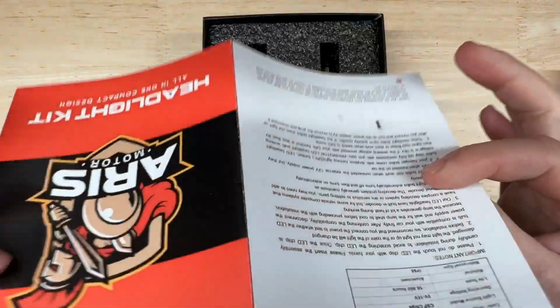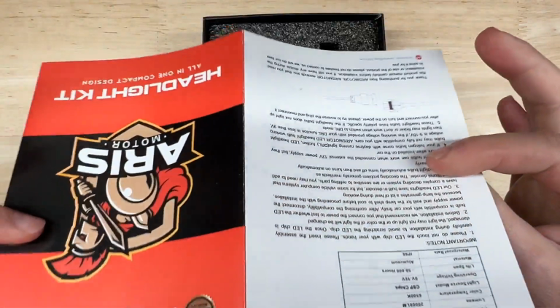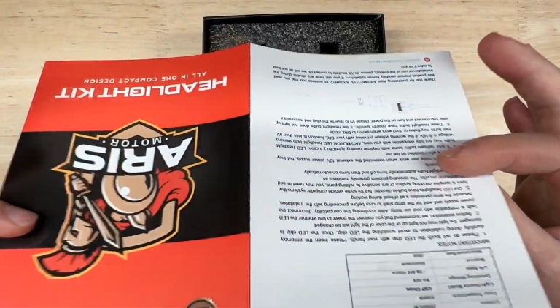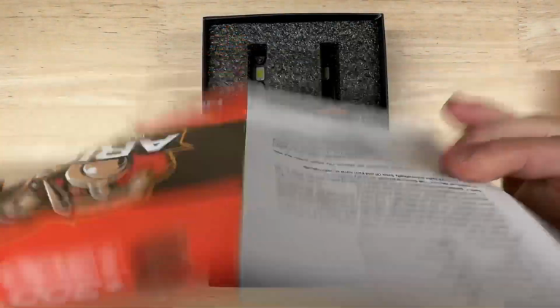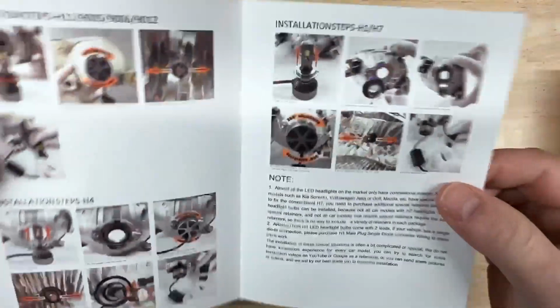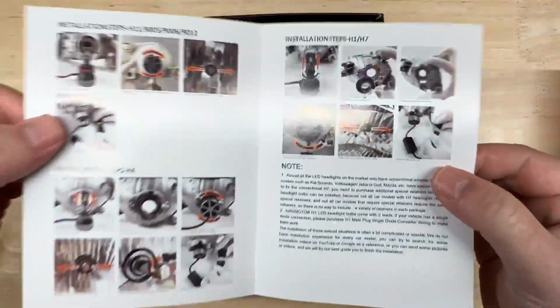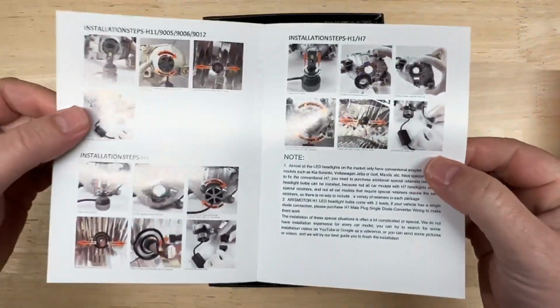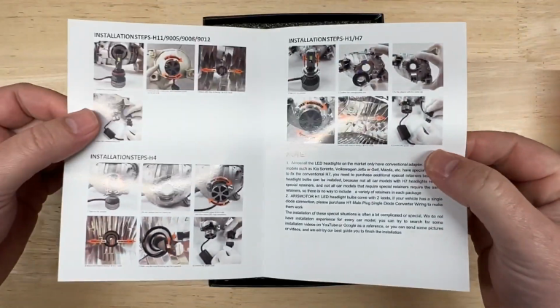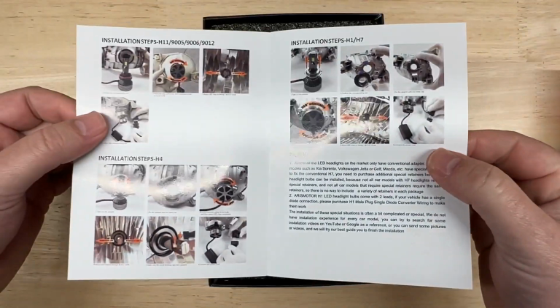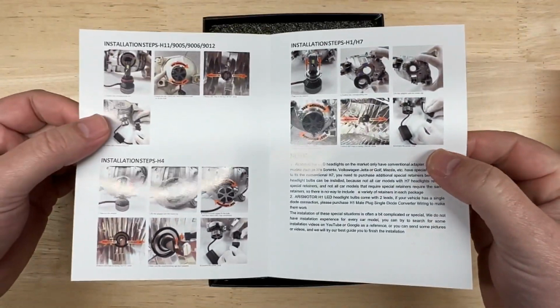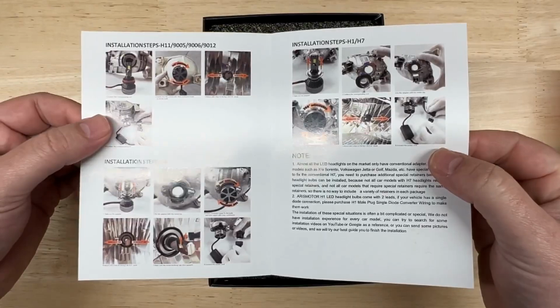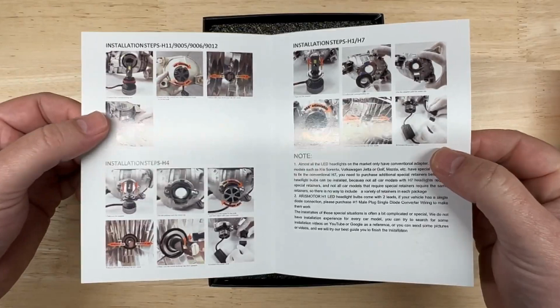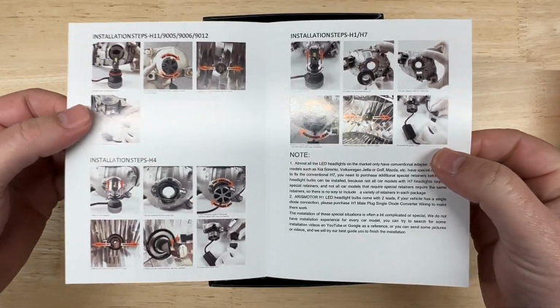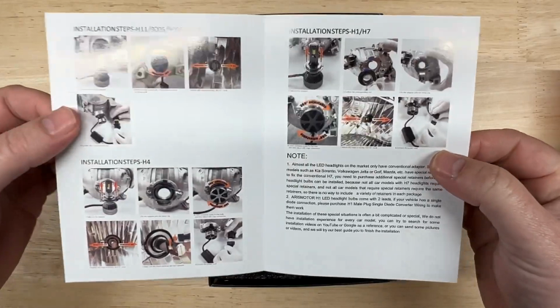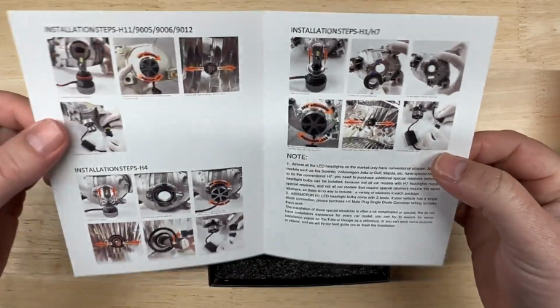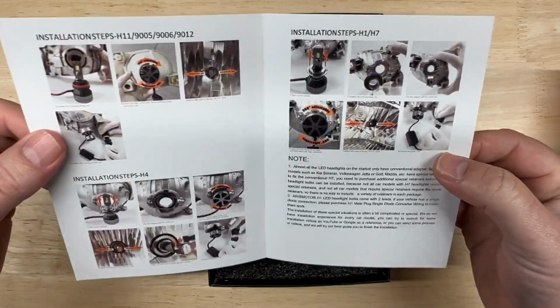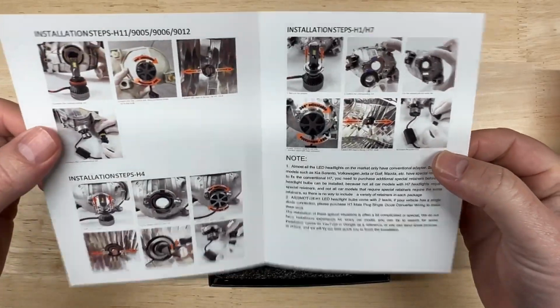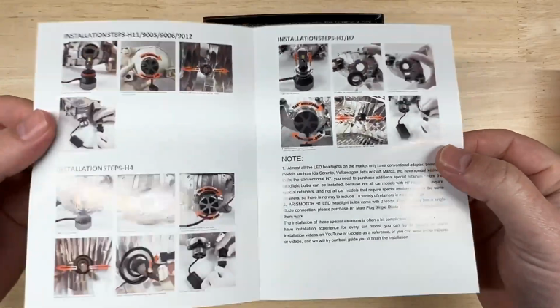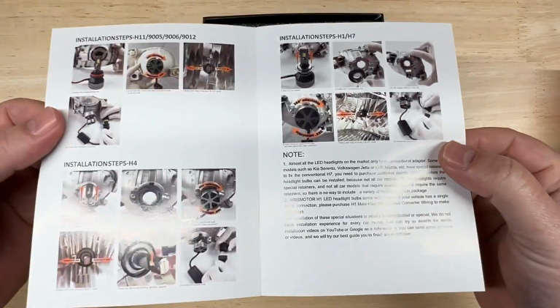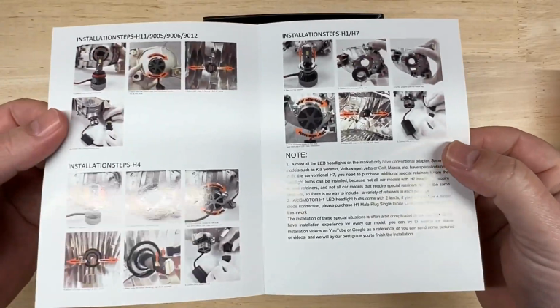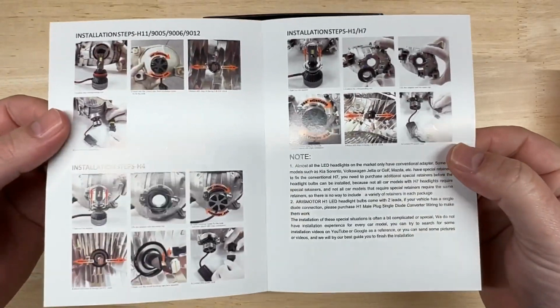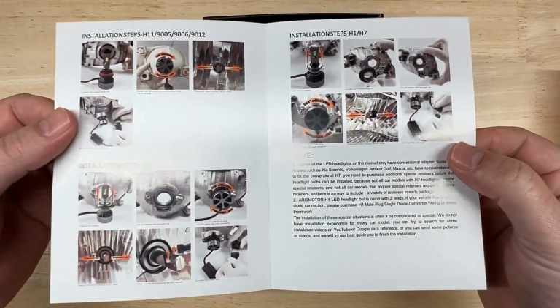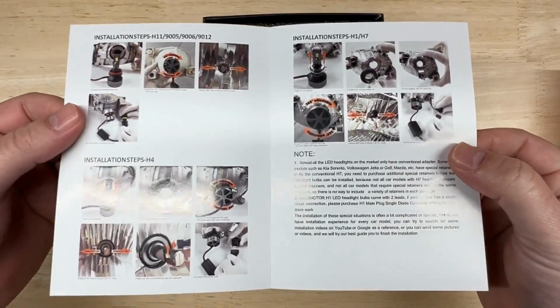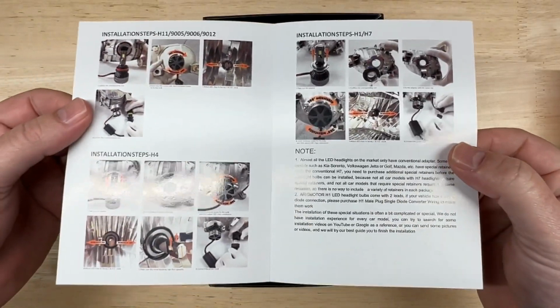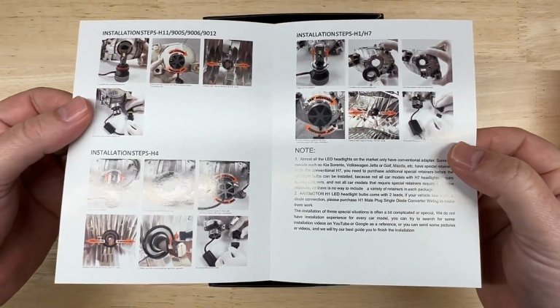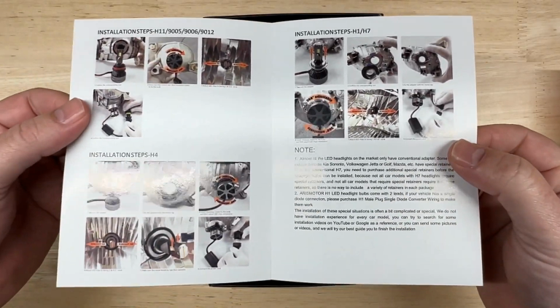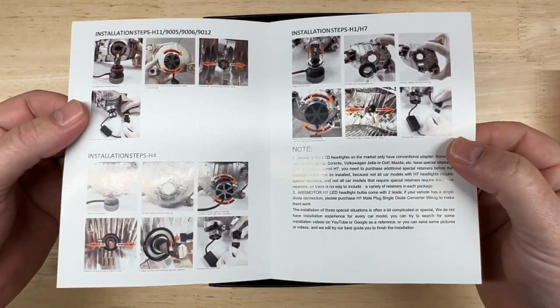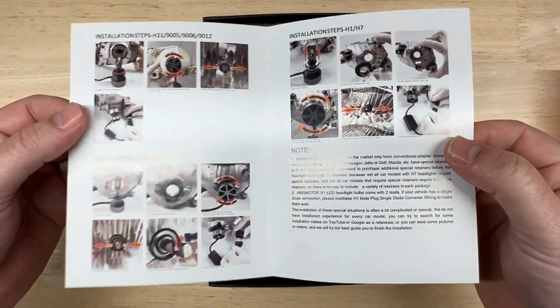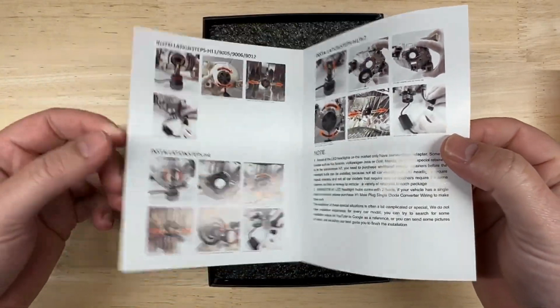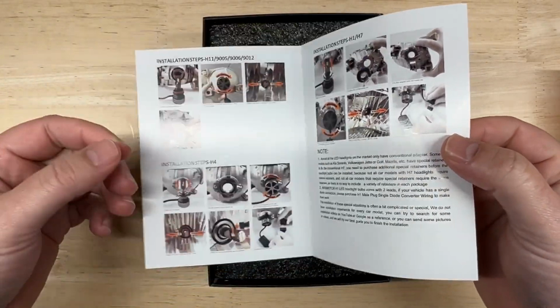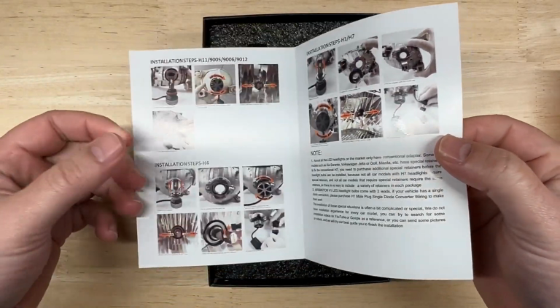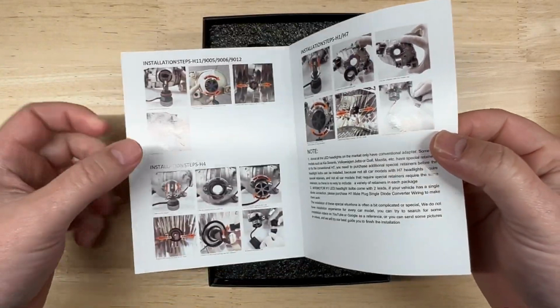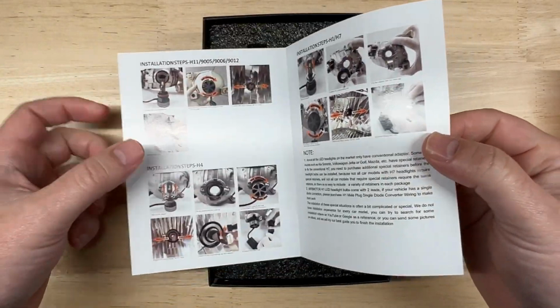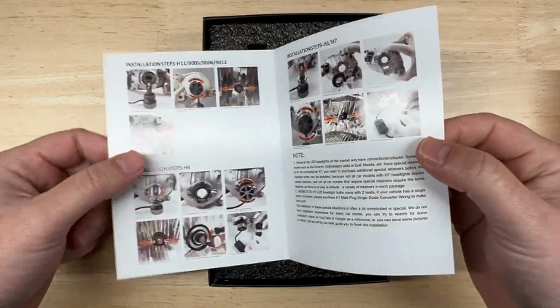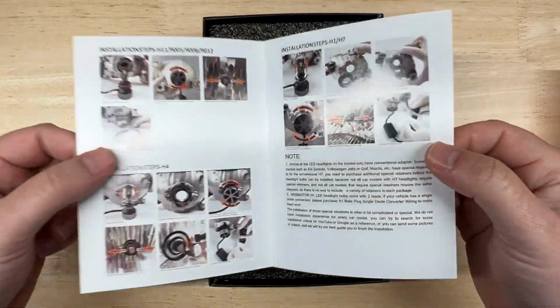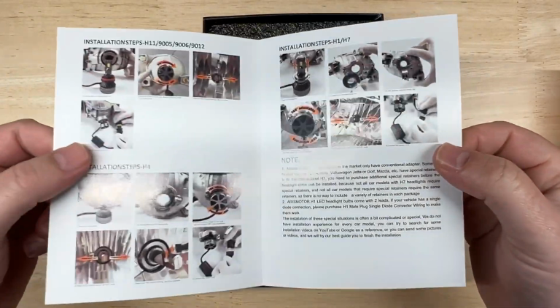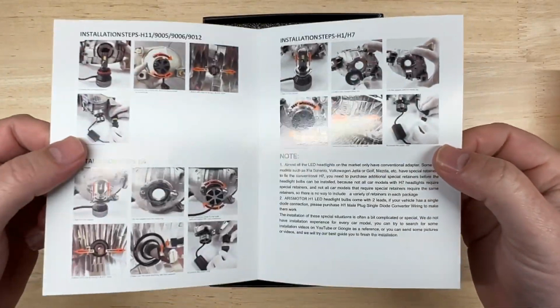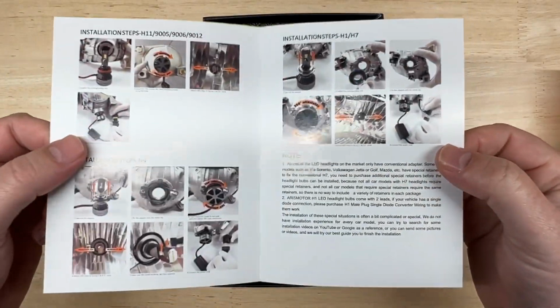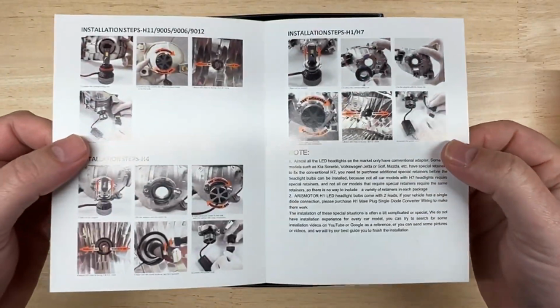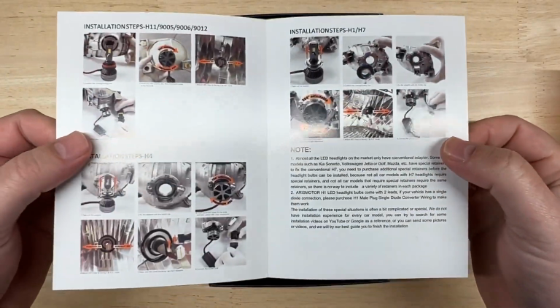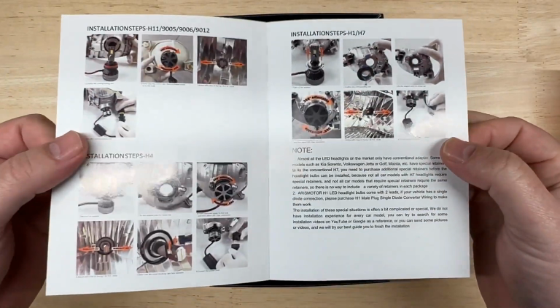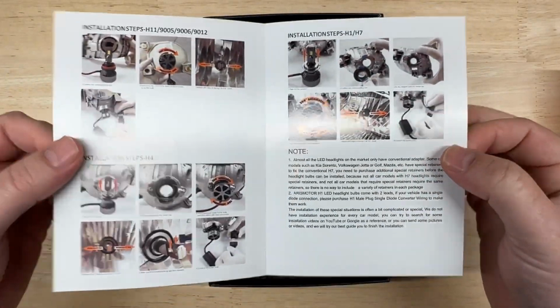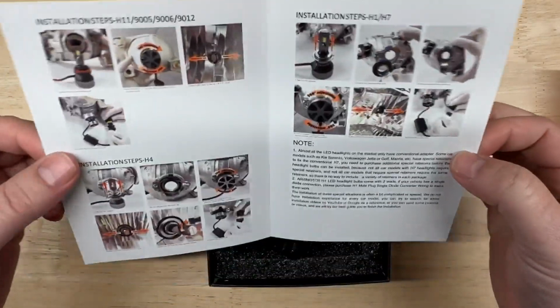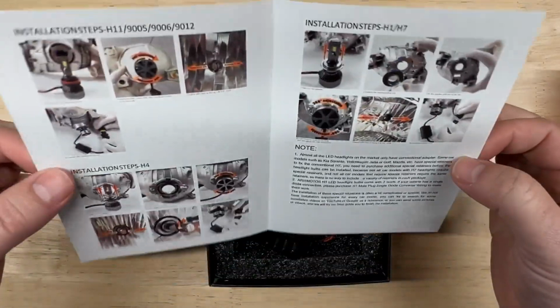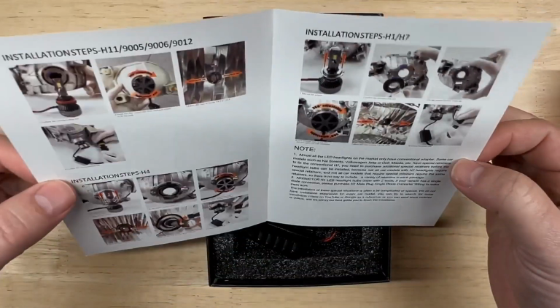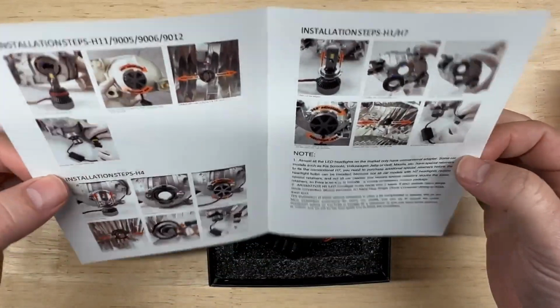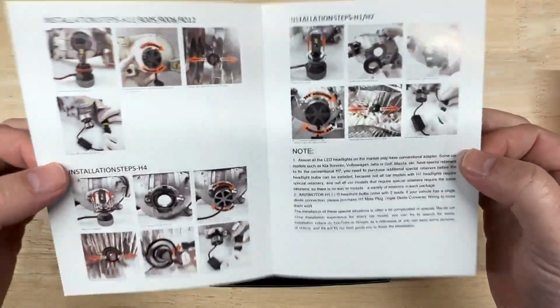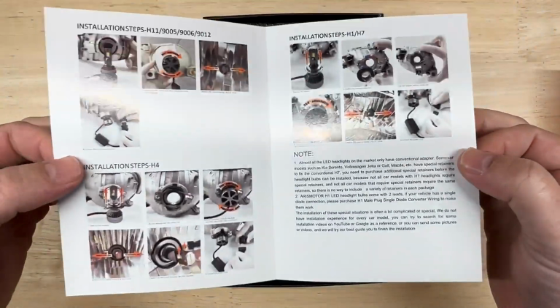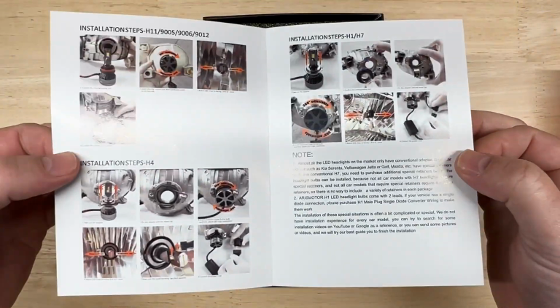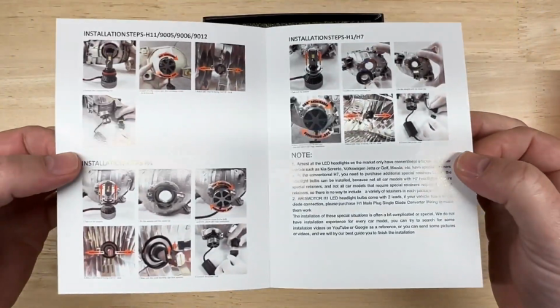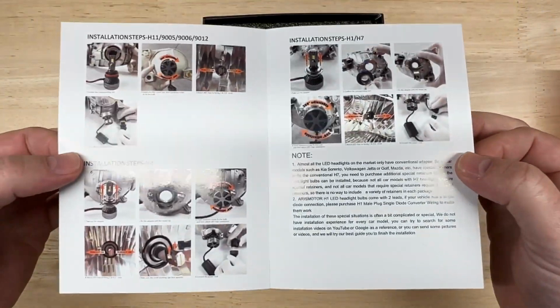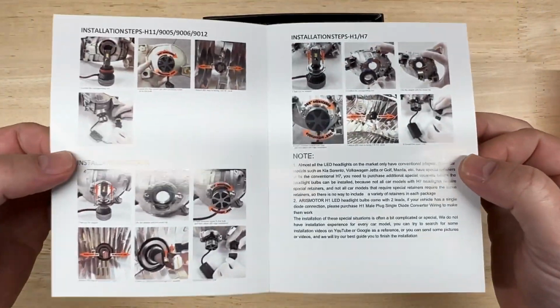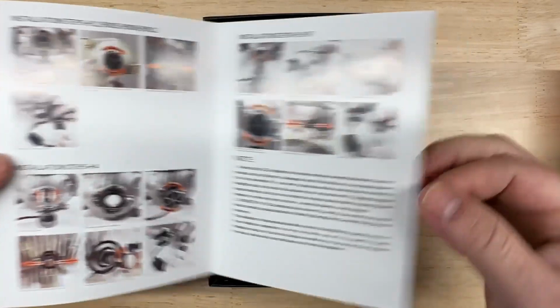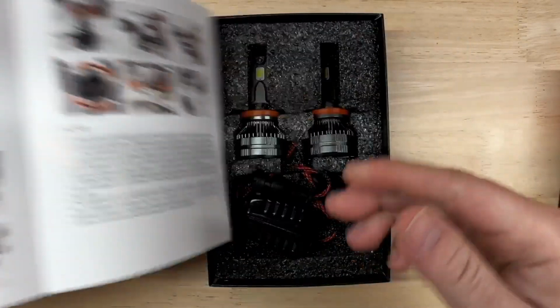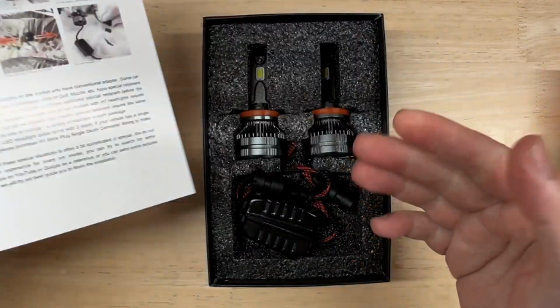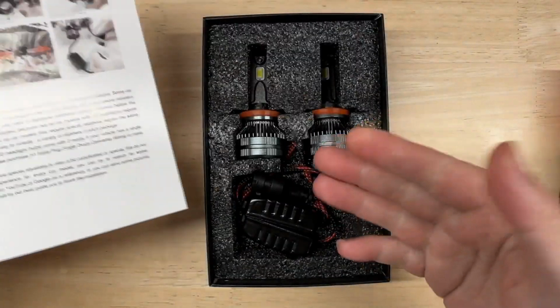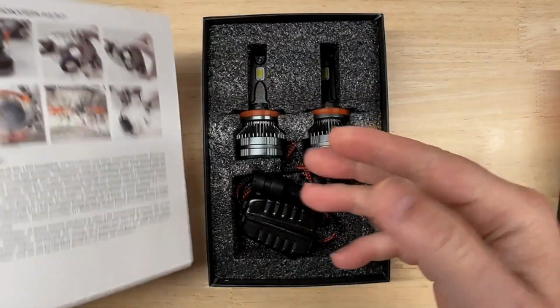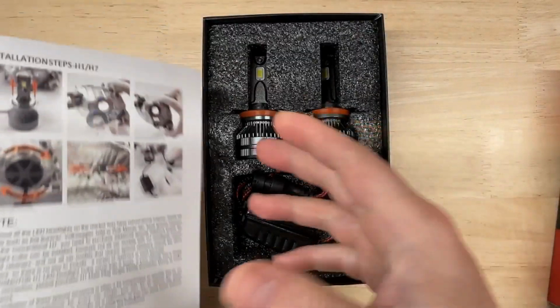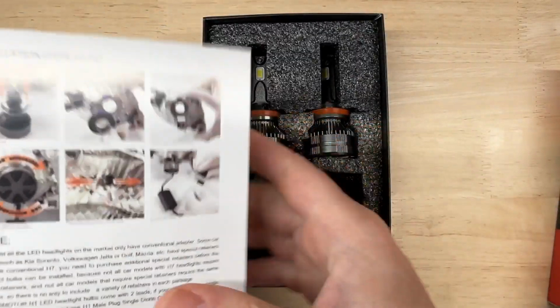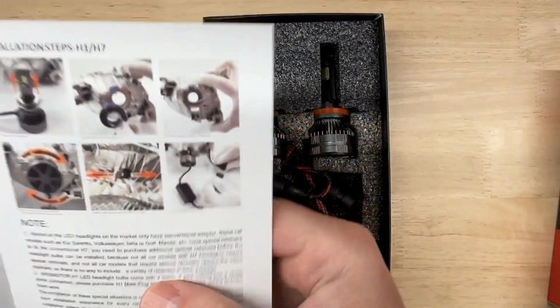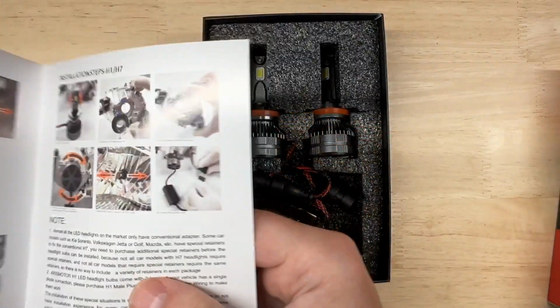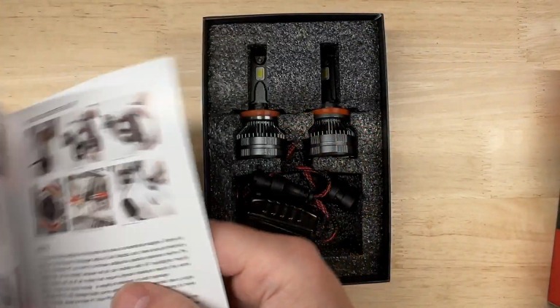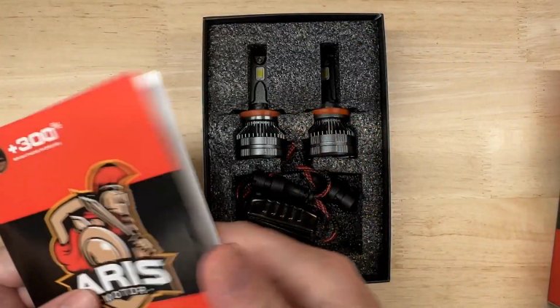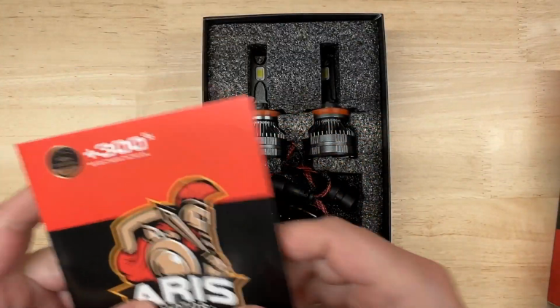Quick two-page manual, nothing that you probably don't need. It's as simple as removing the factory bulb and replacing it with this one.